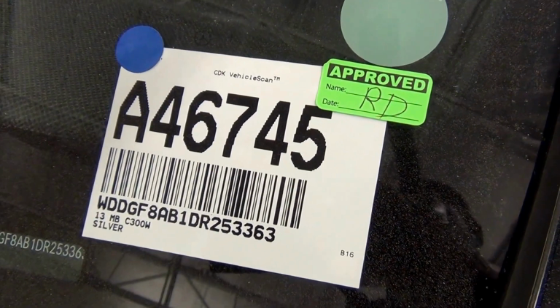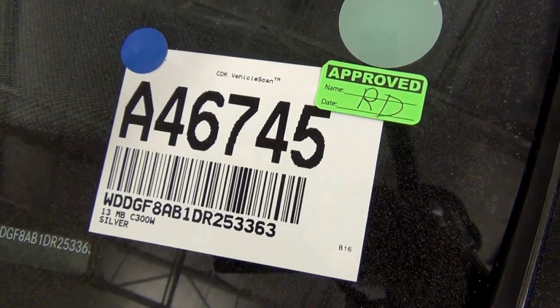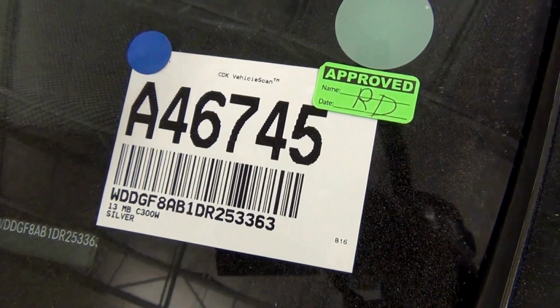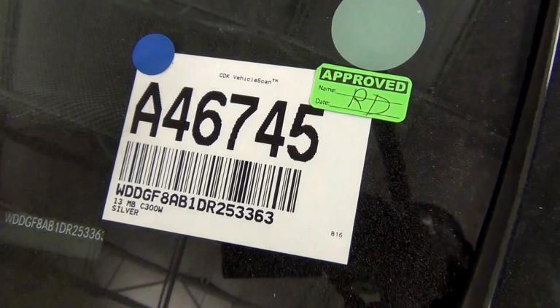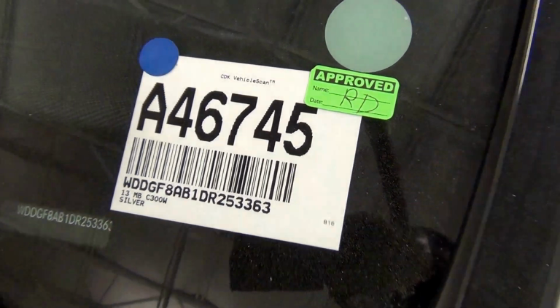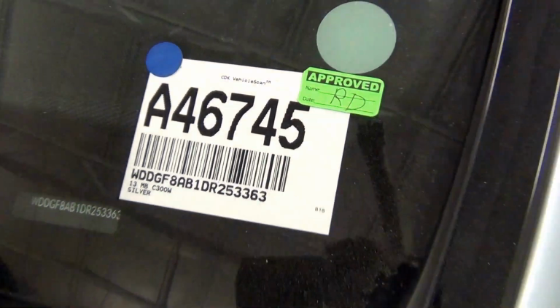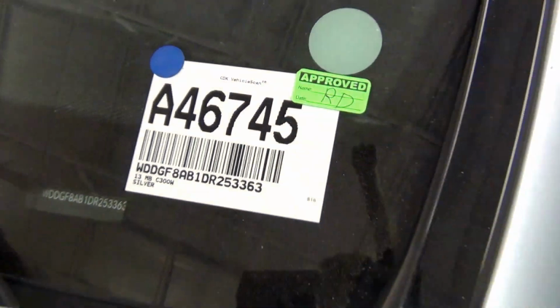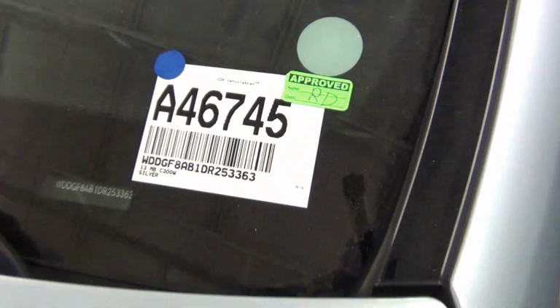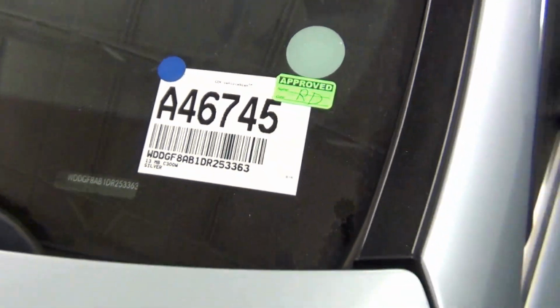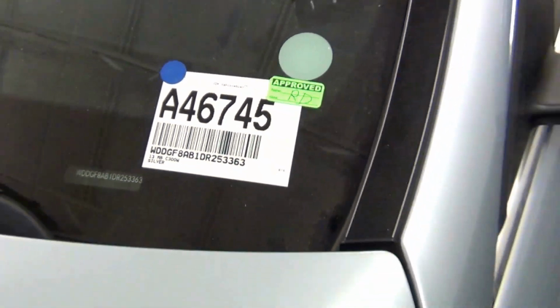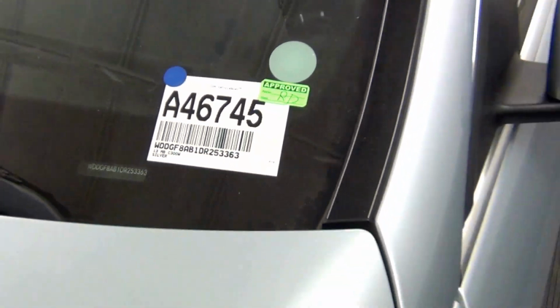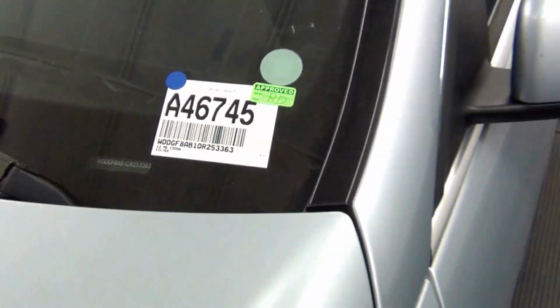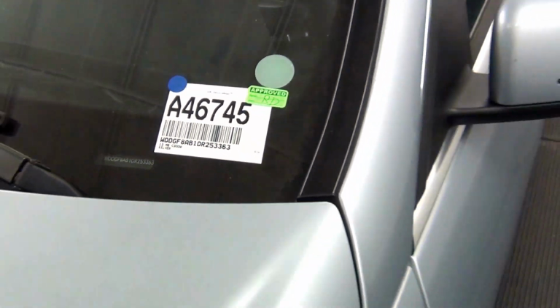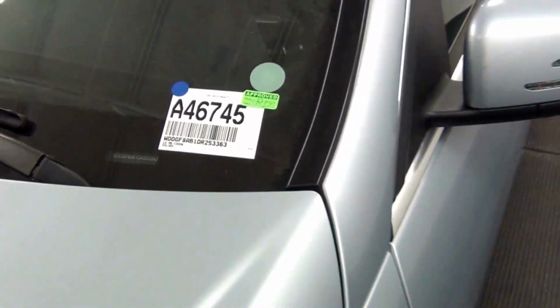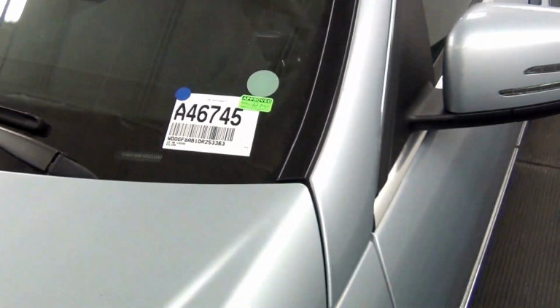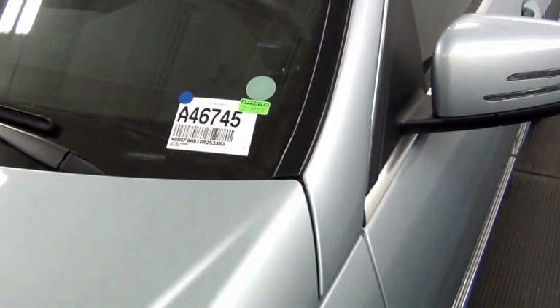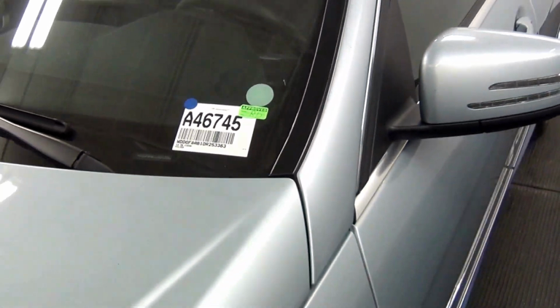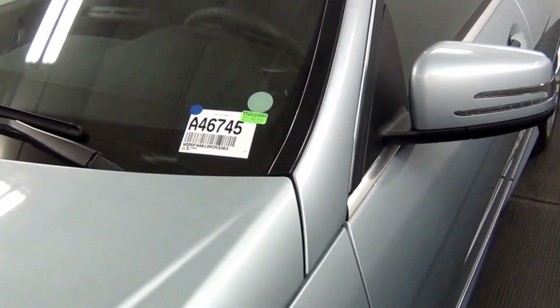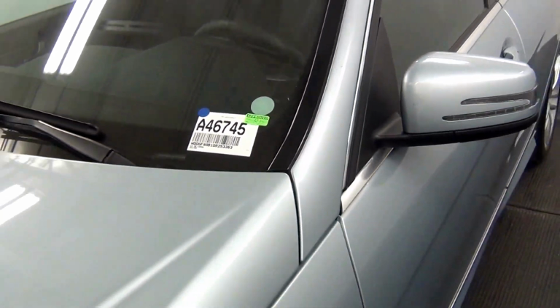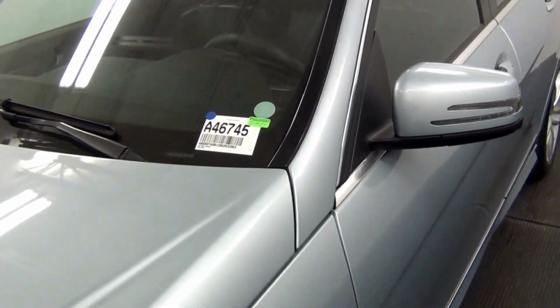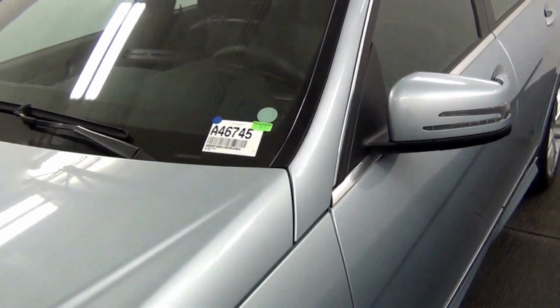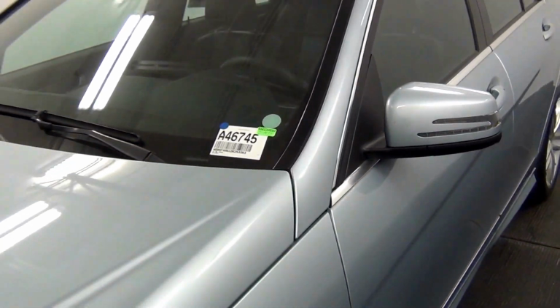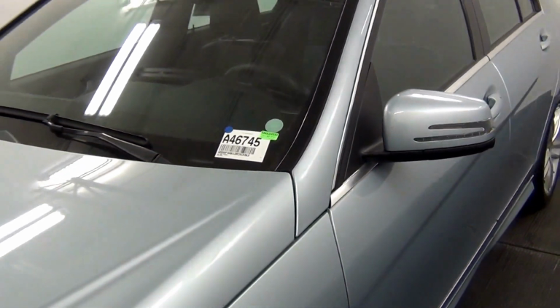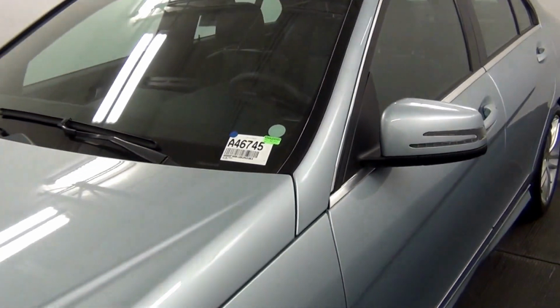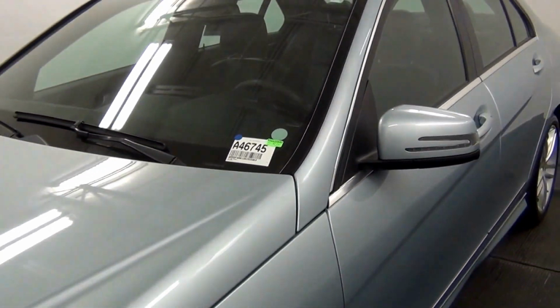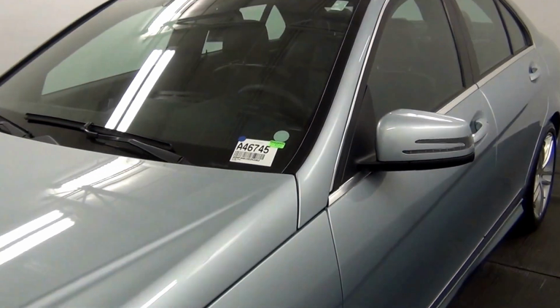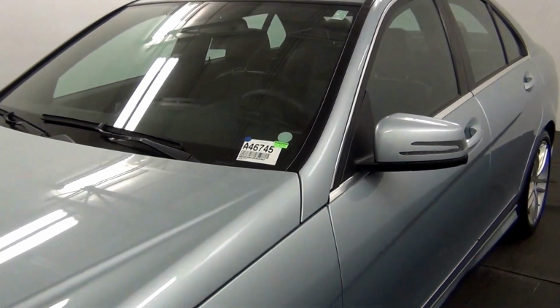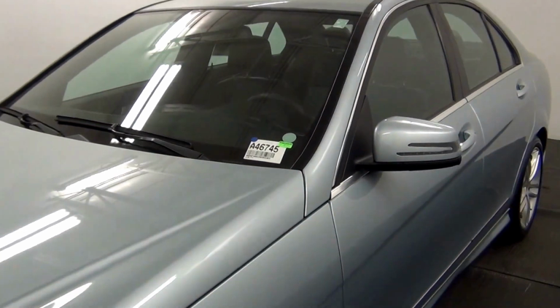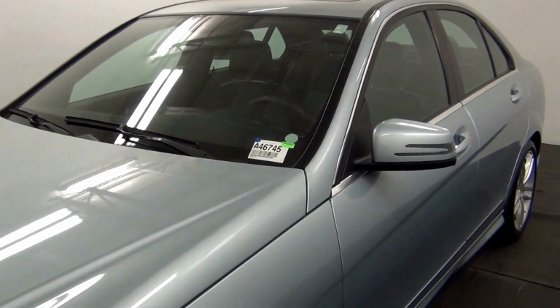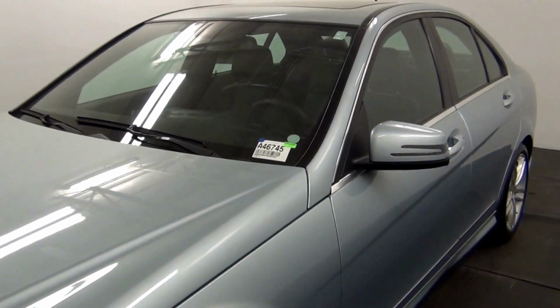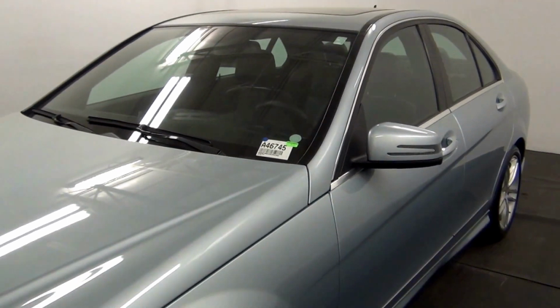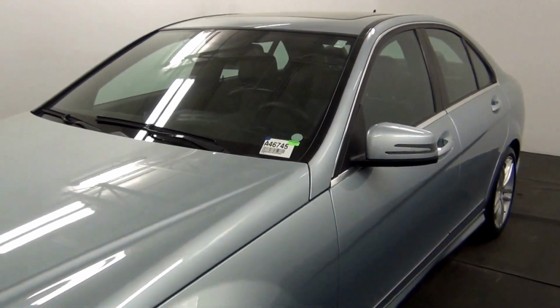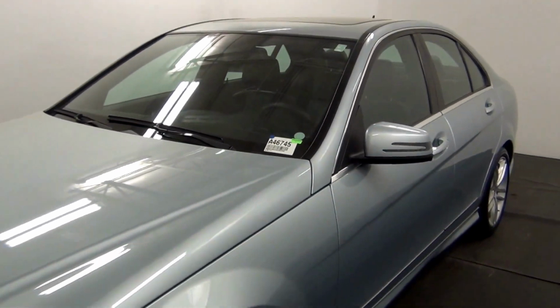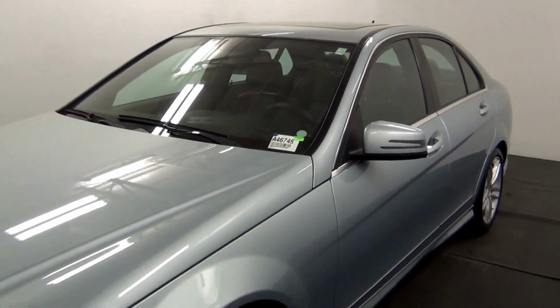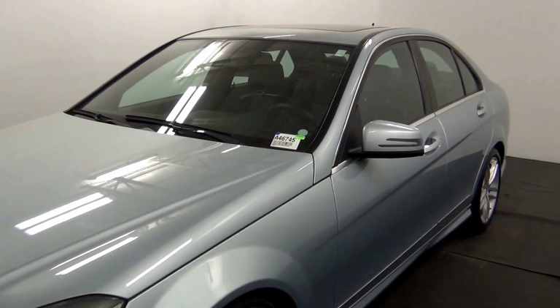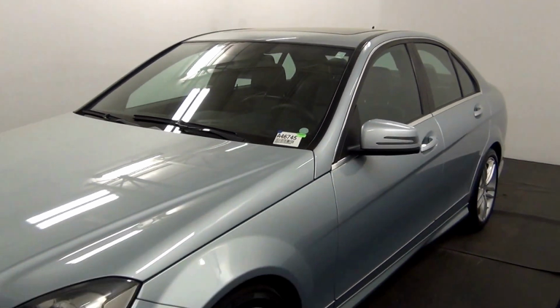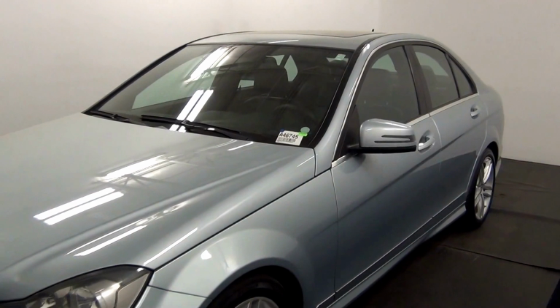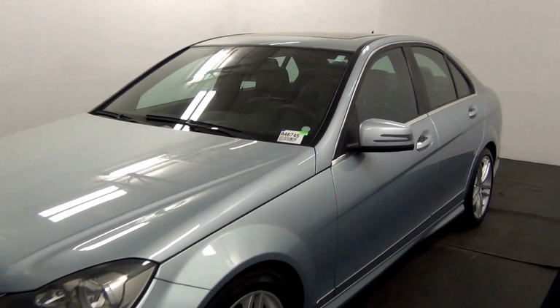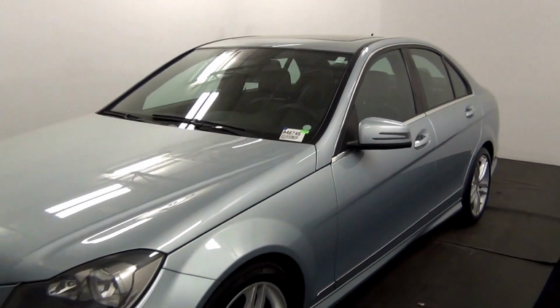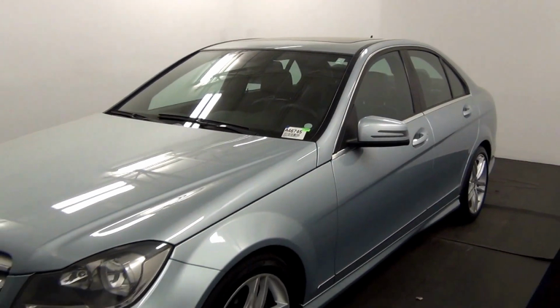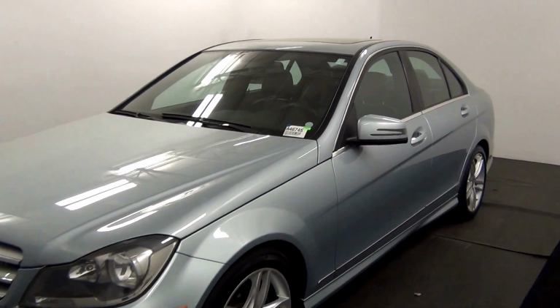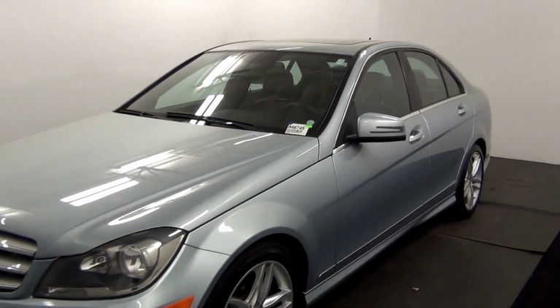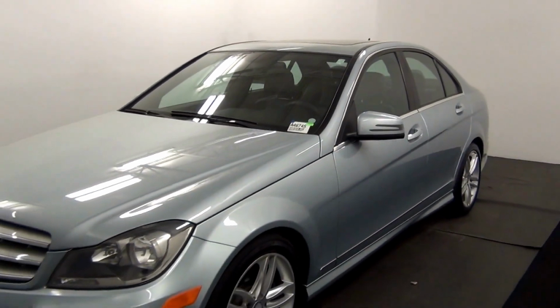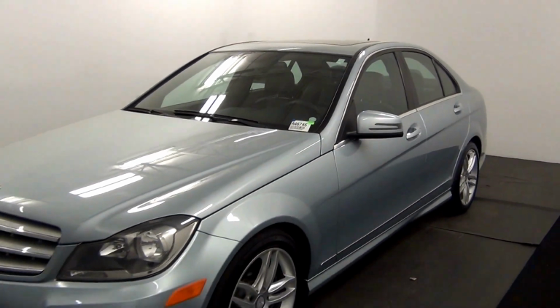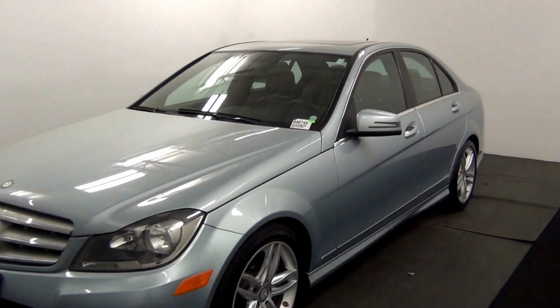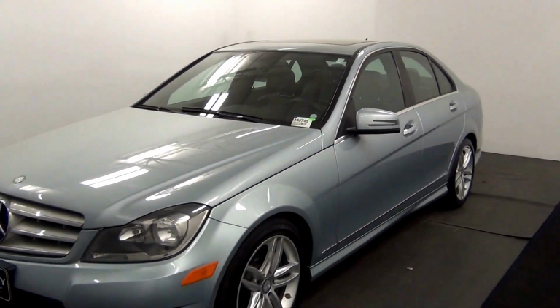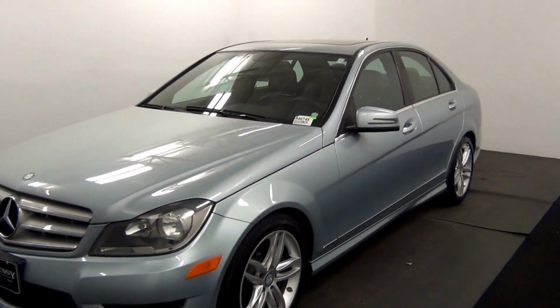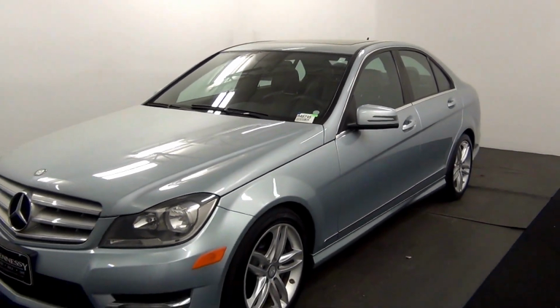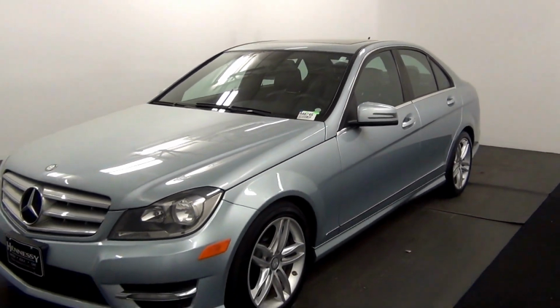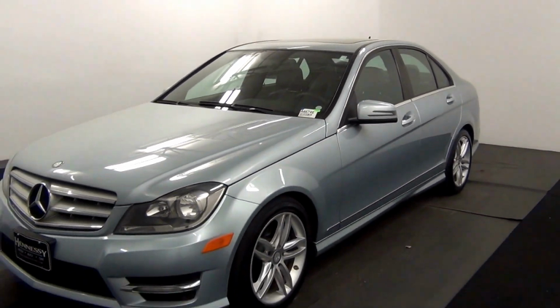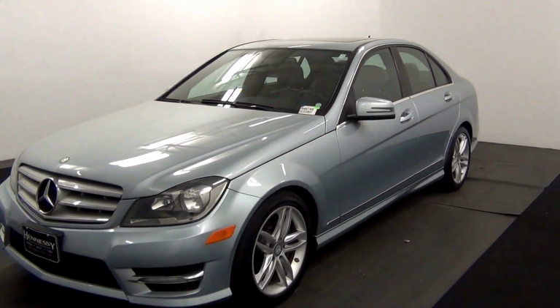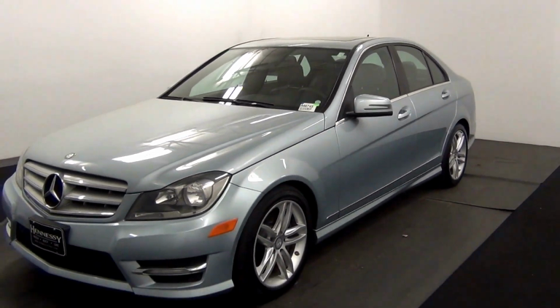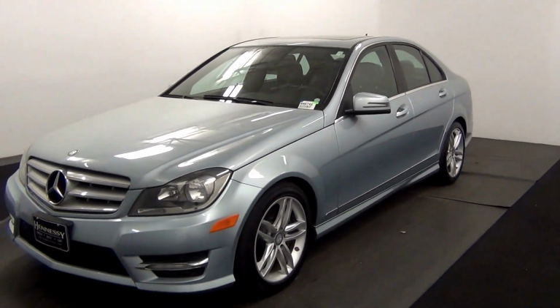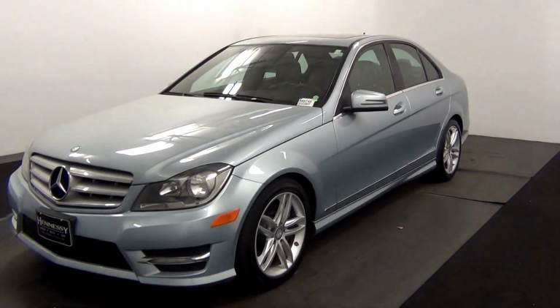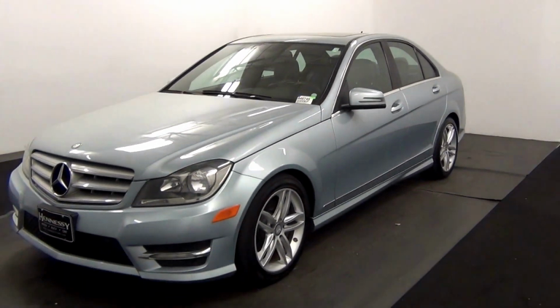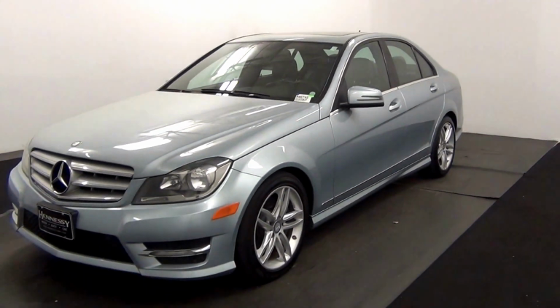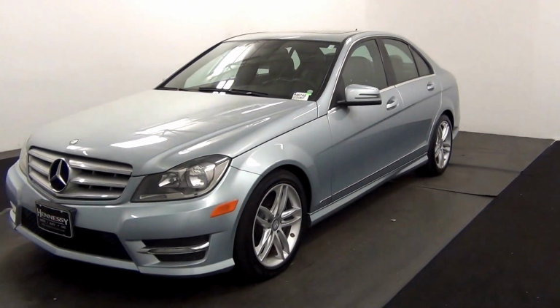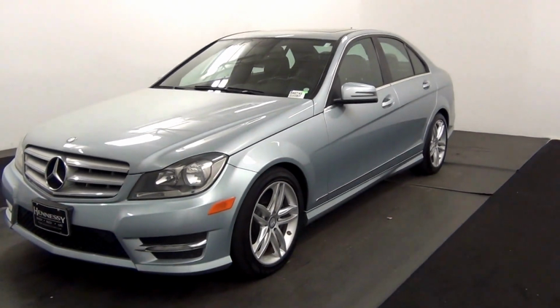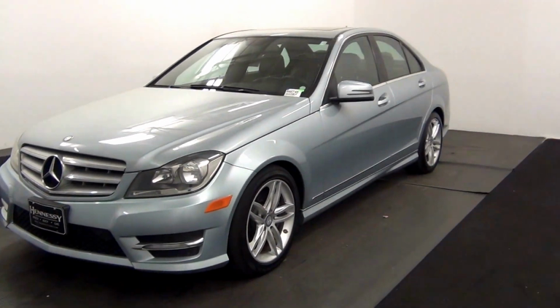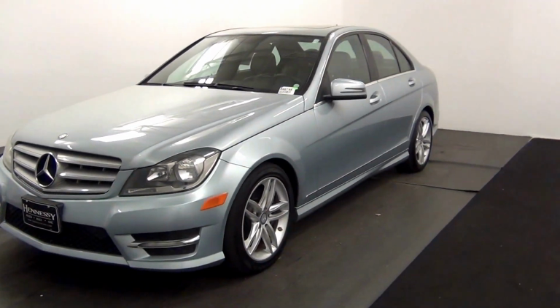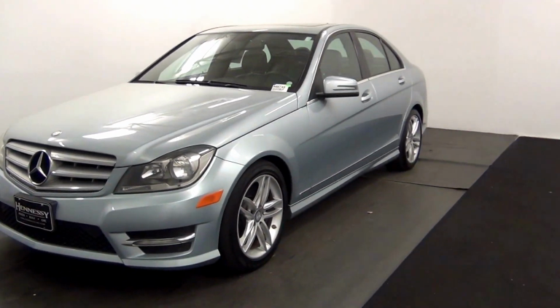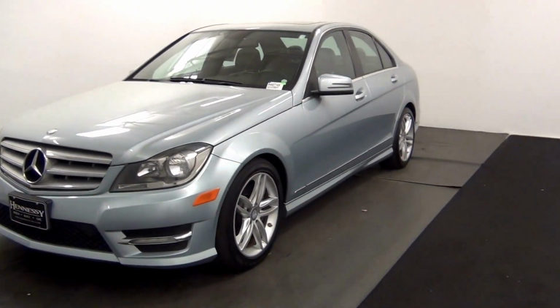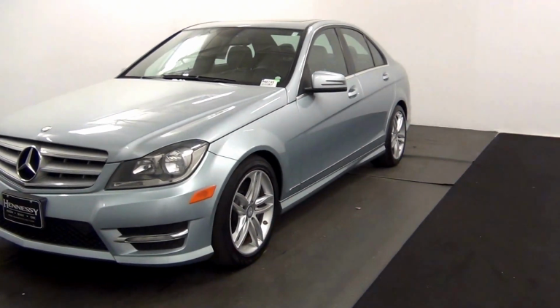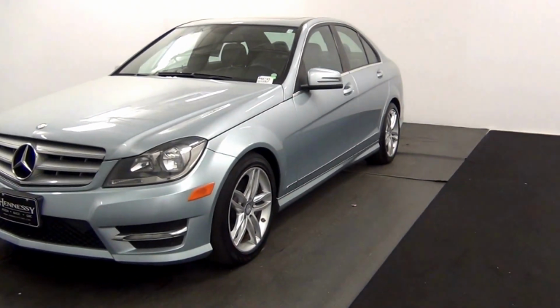Welcome. Today we're going to do a walk around a 2013 Mercedes Benz C300, stock number 846745.